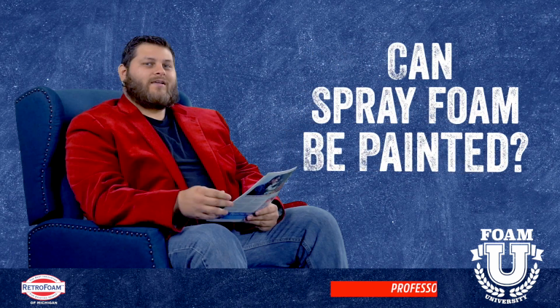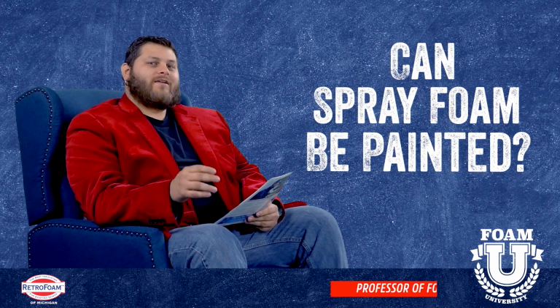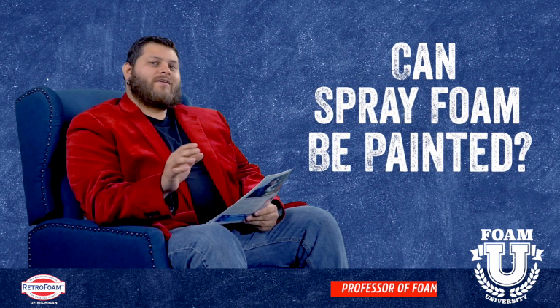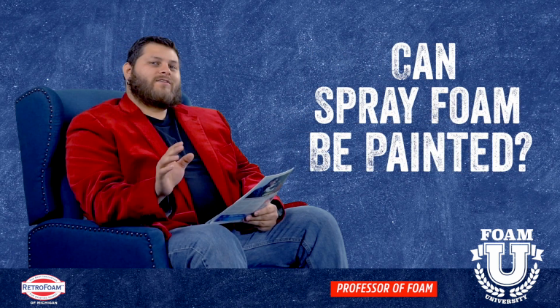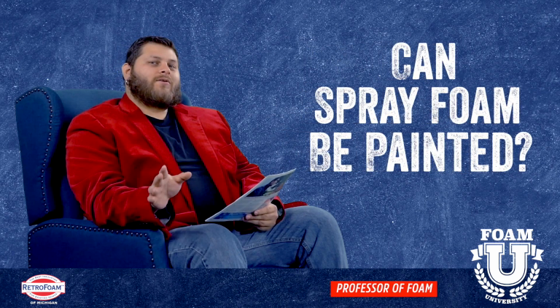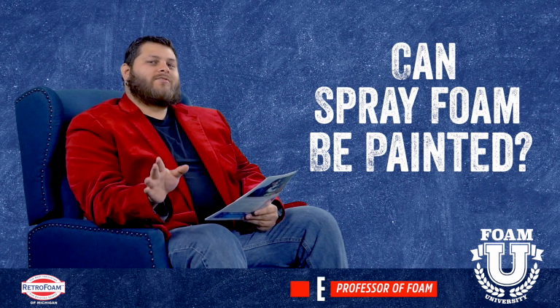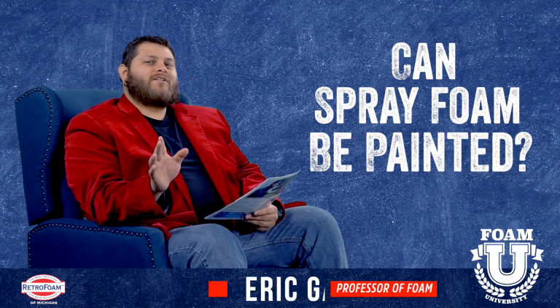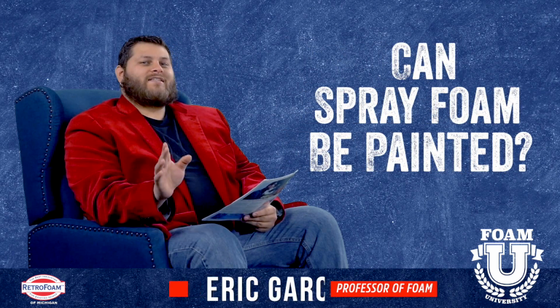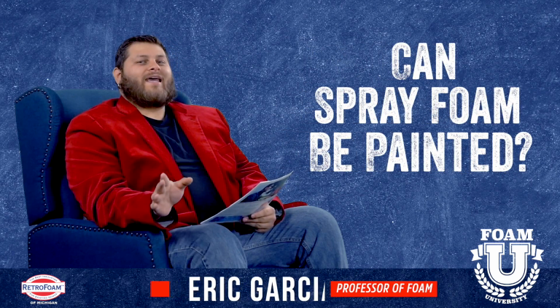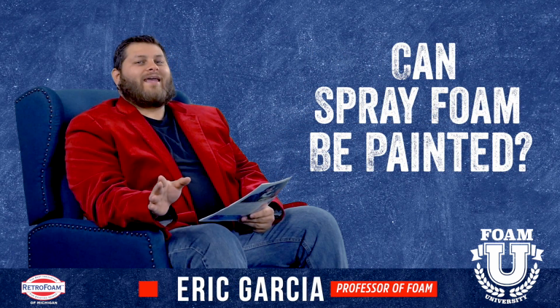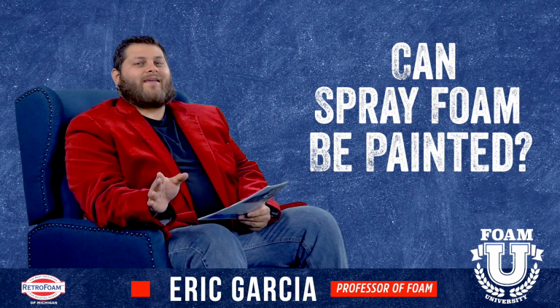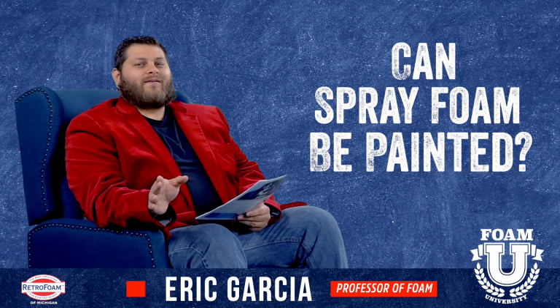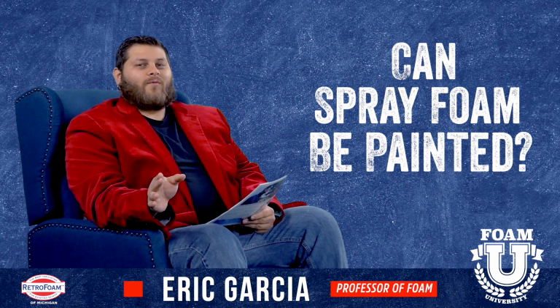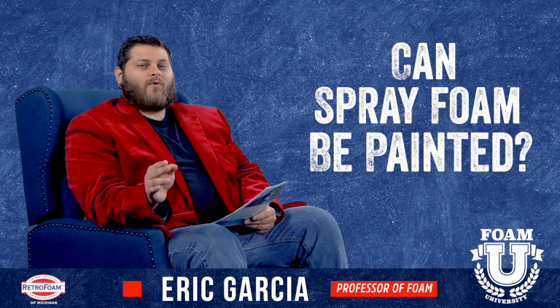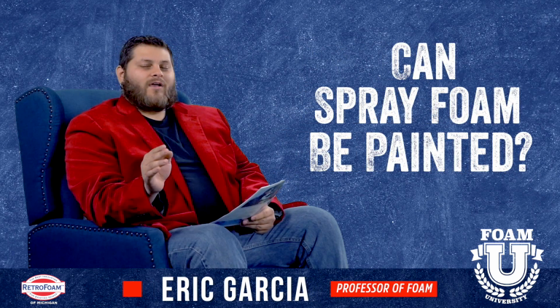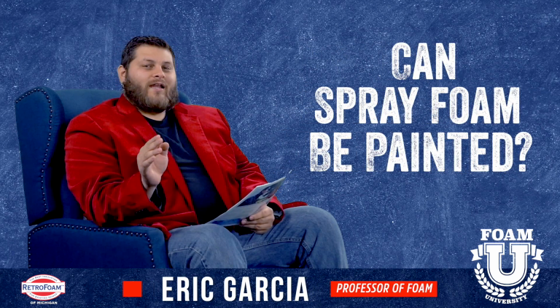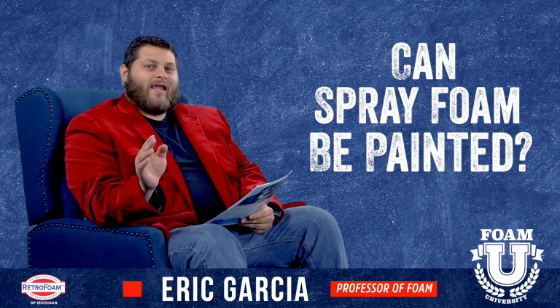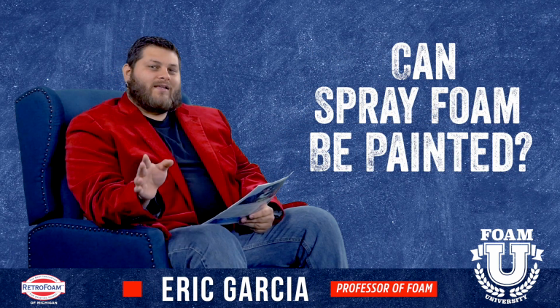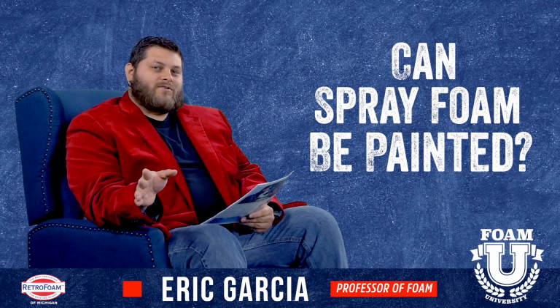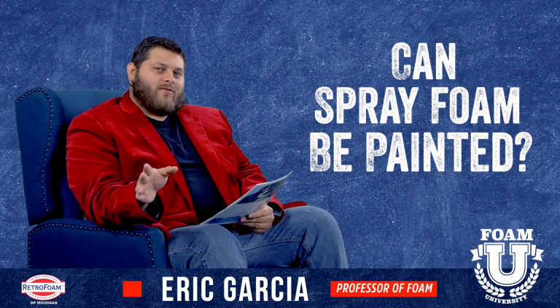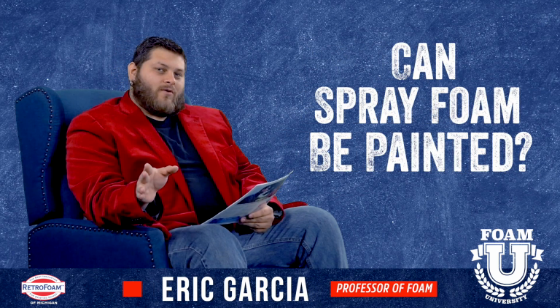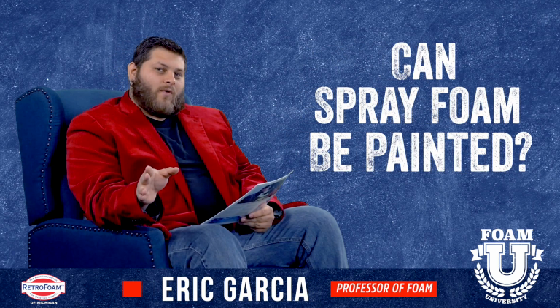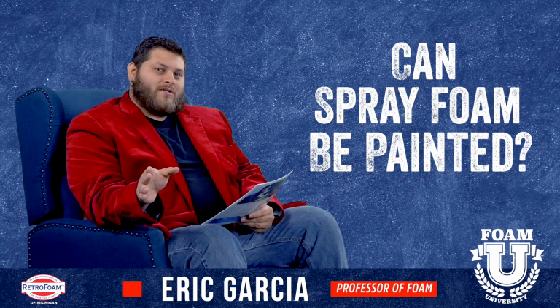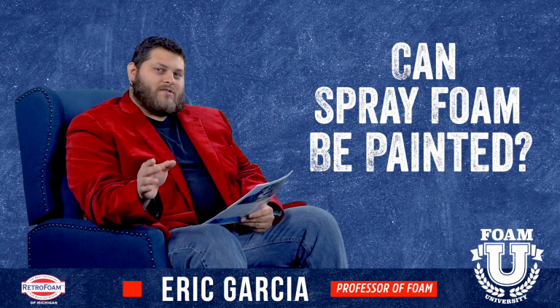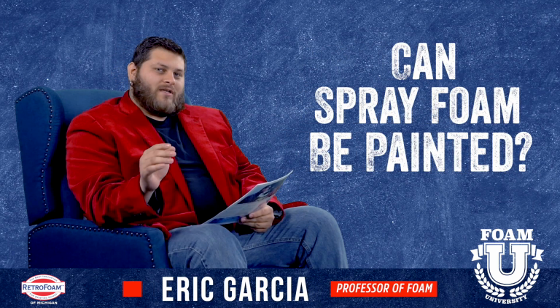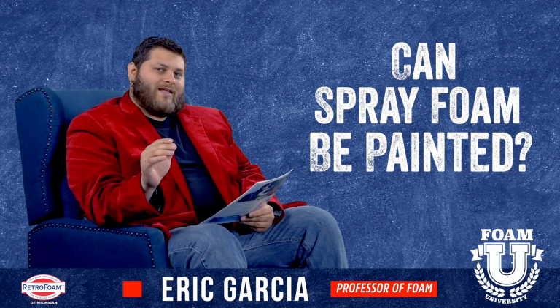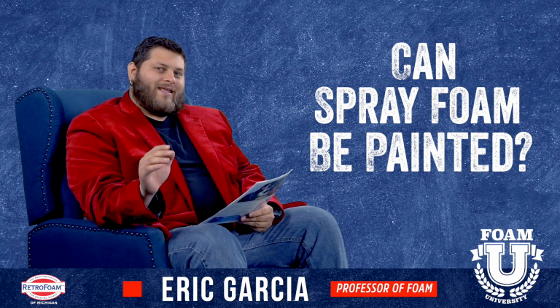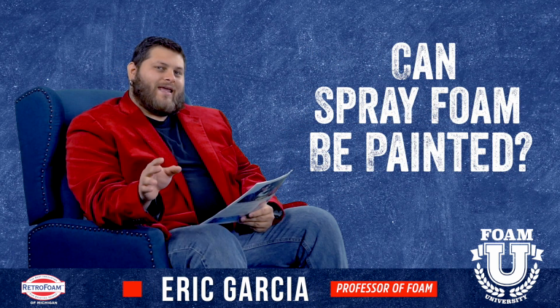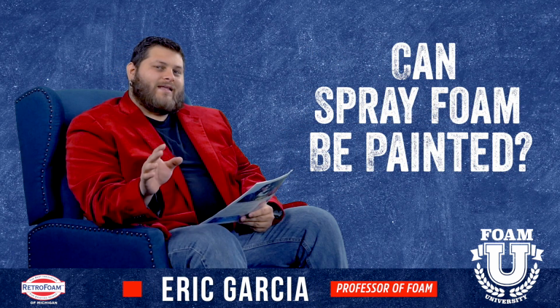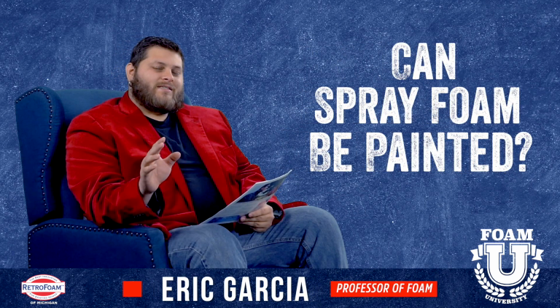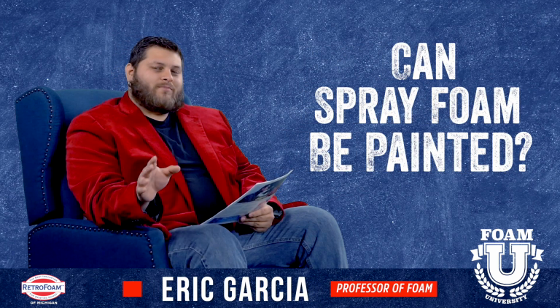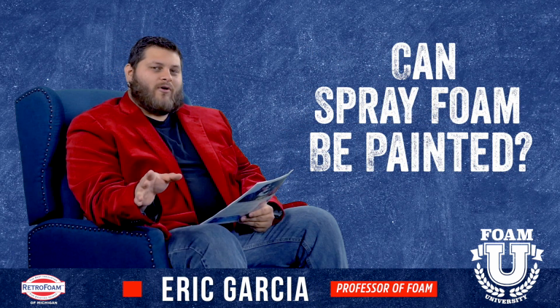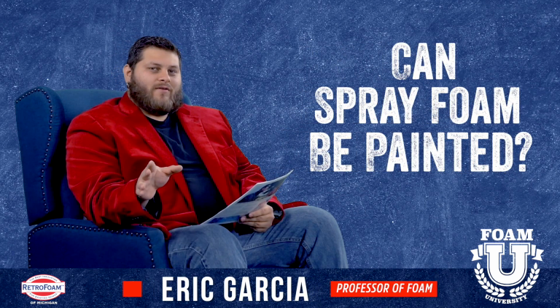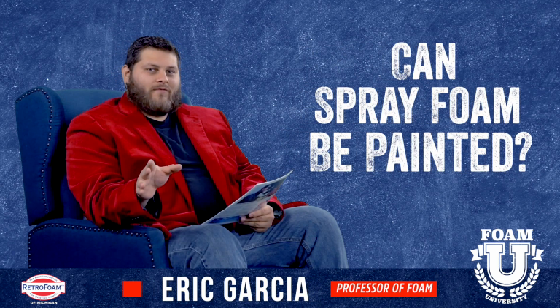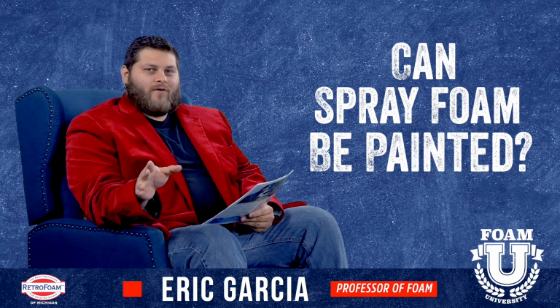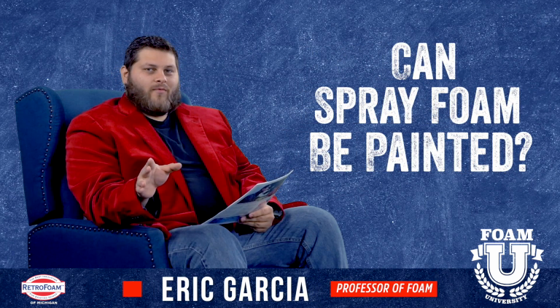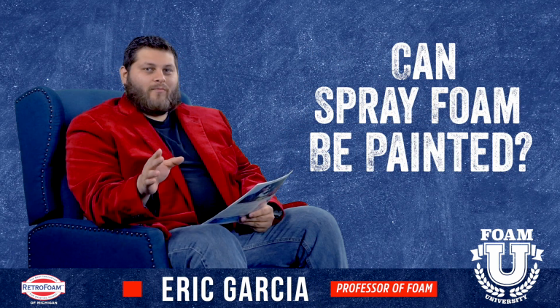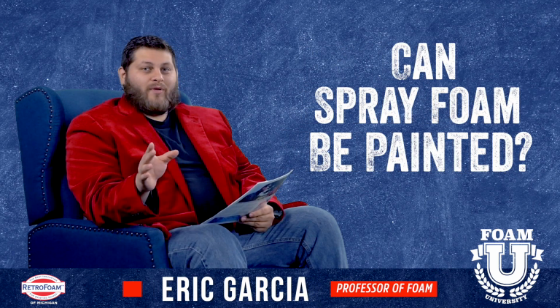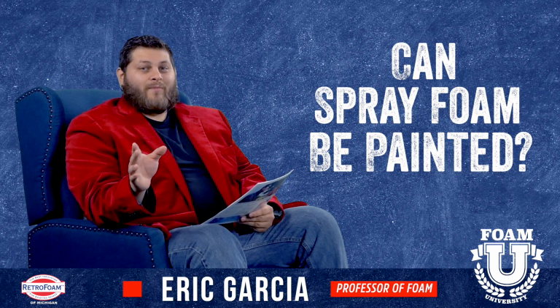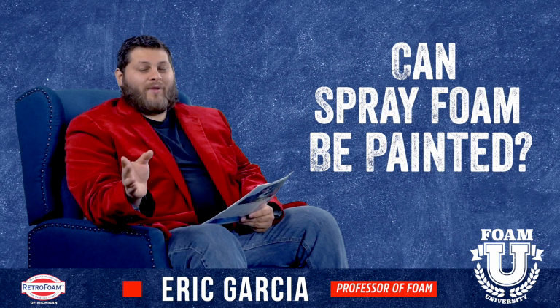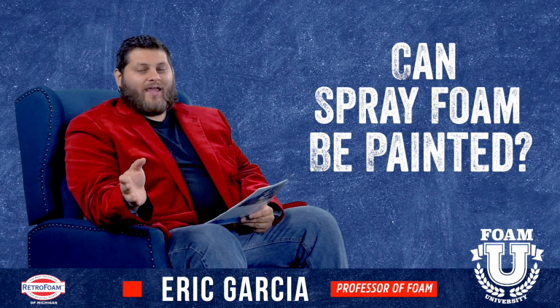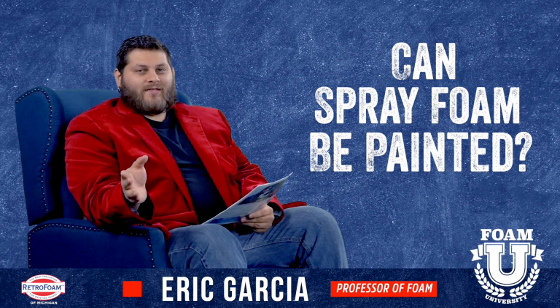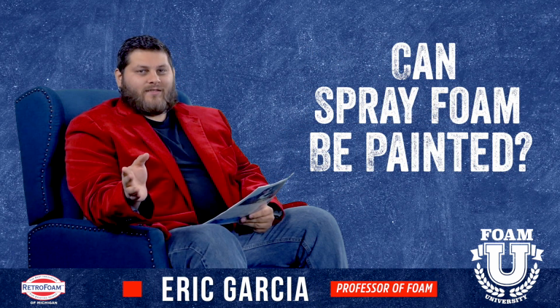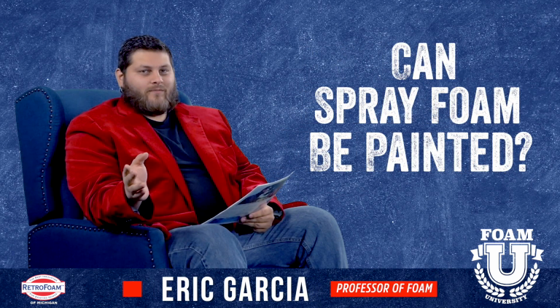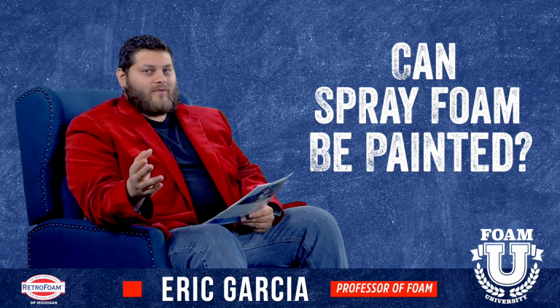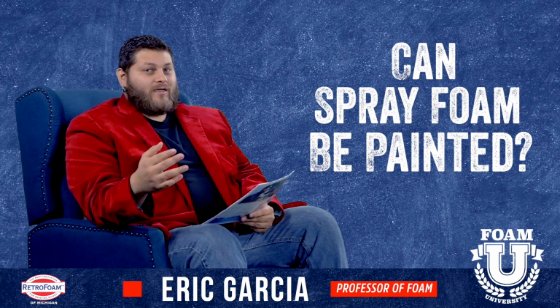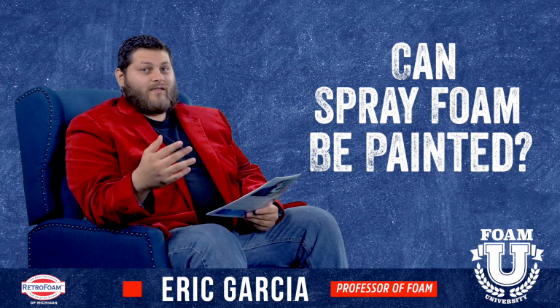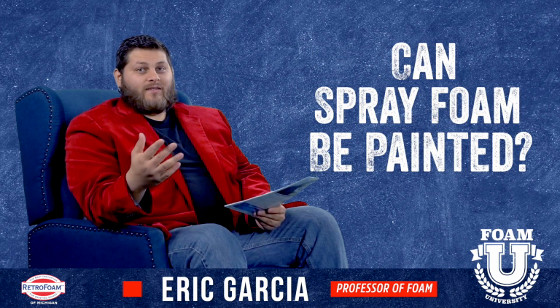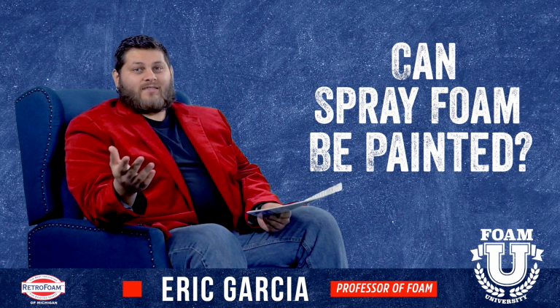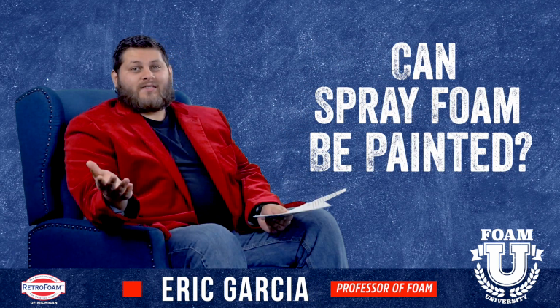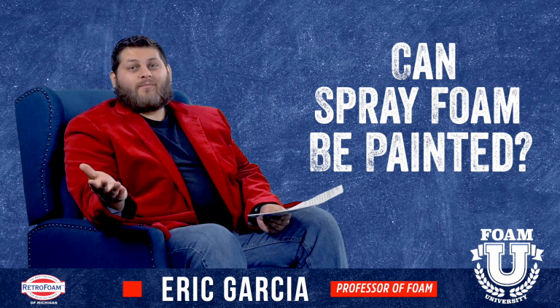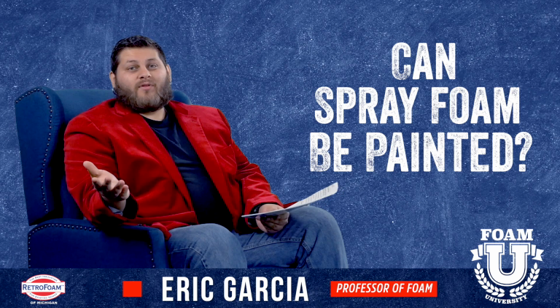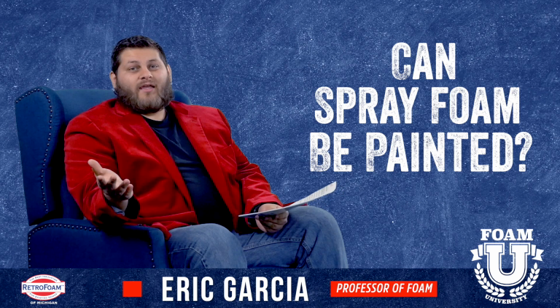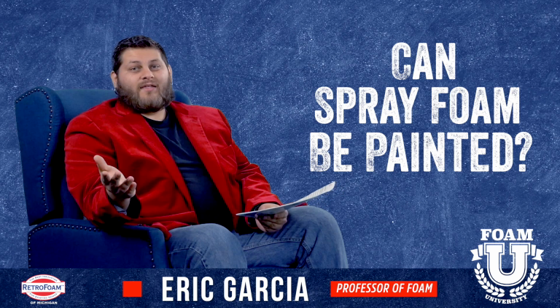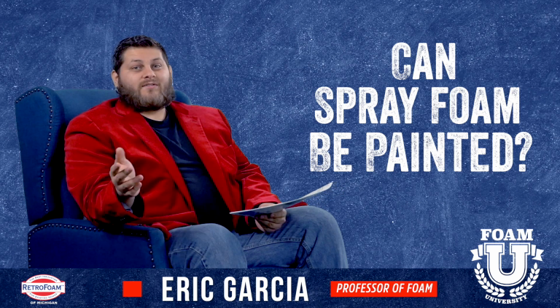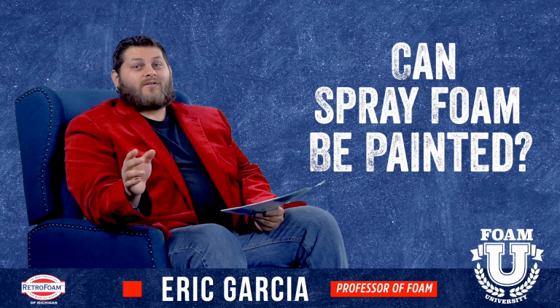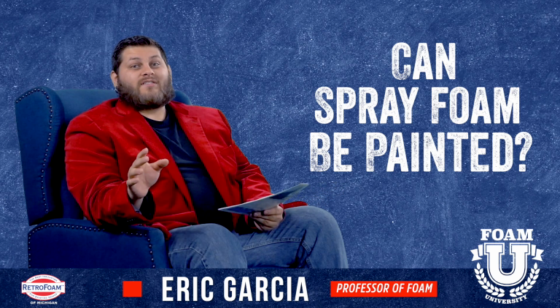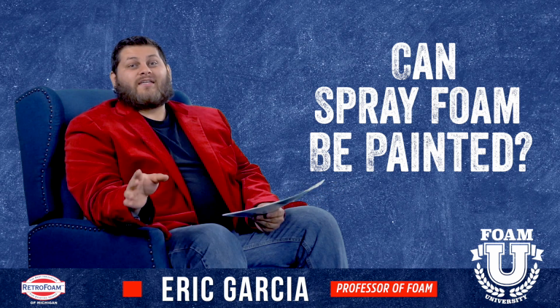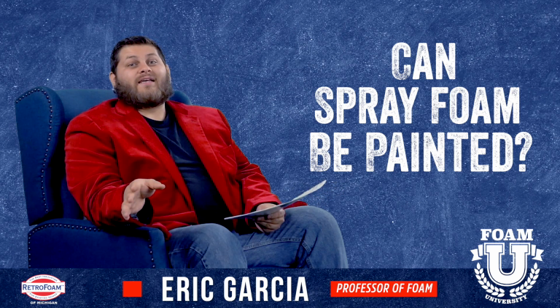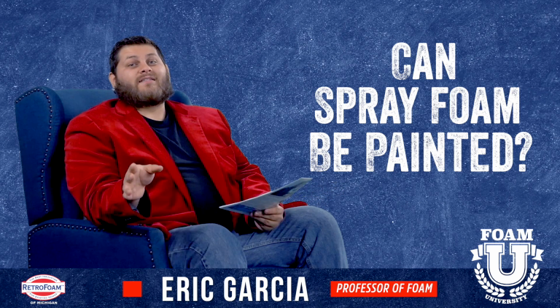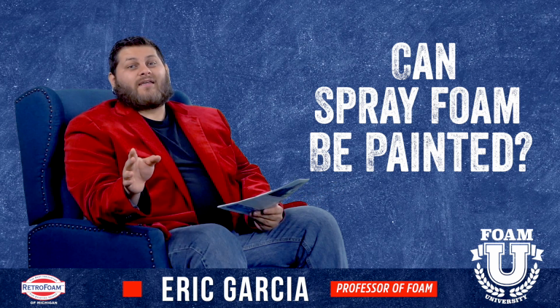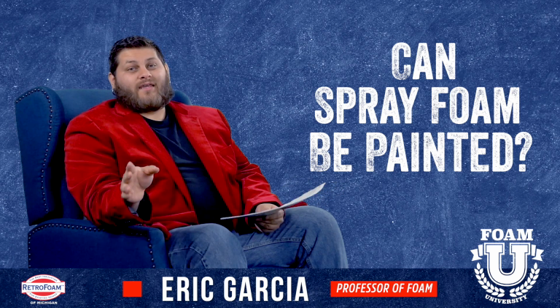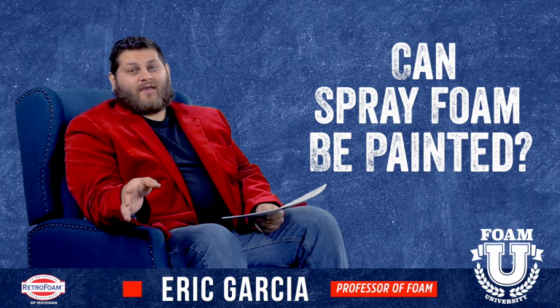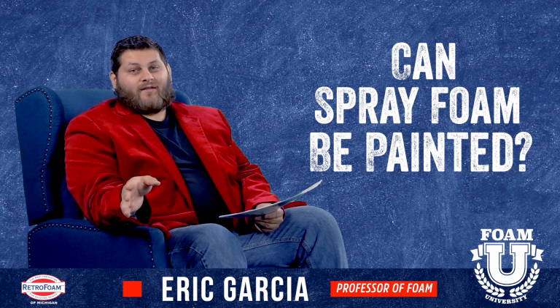So today we're going to answer the question: can spray foam be painted? The simple answer is yes it can.